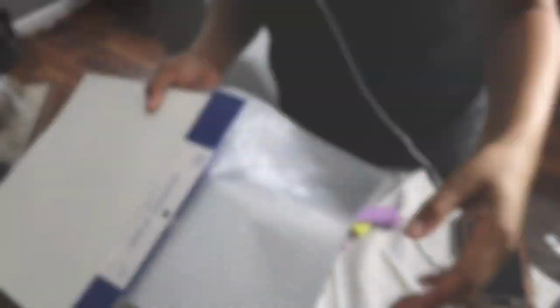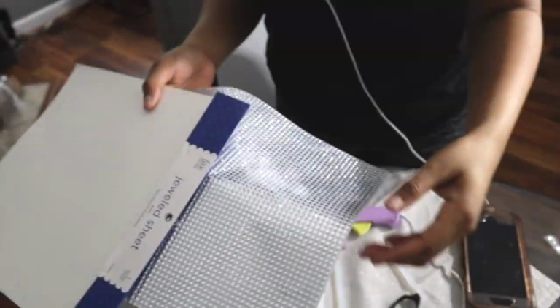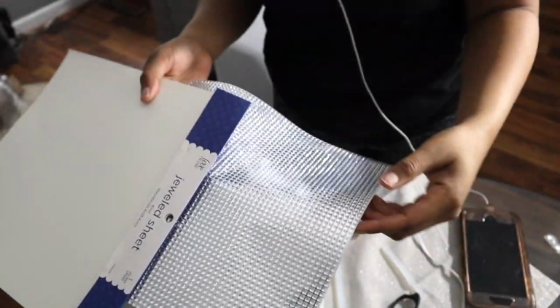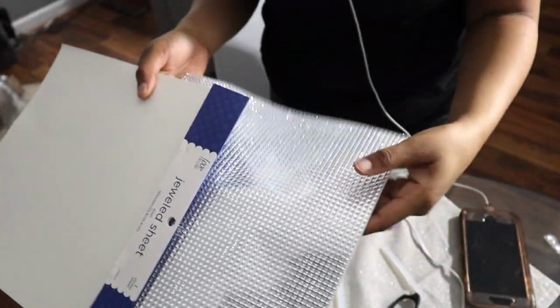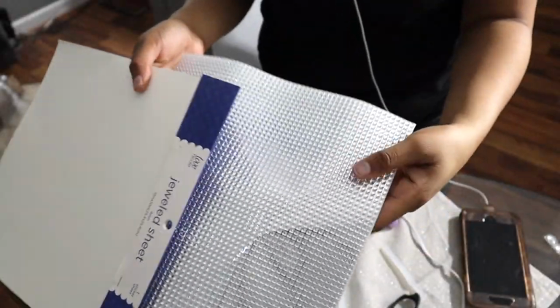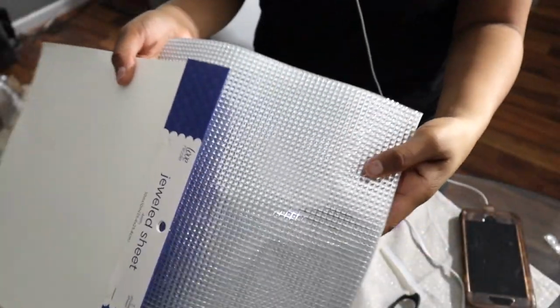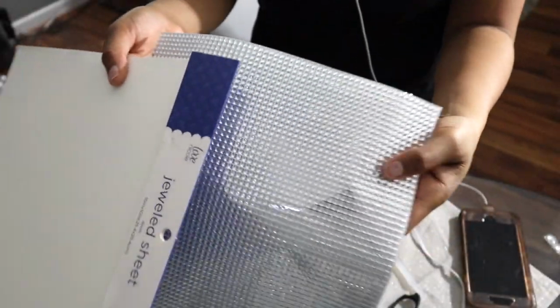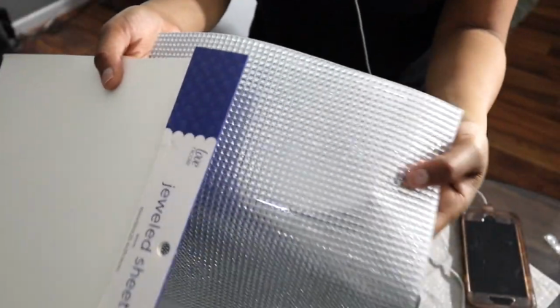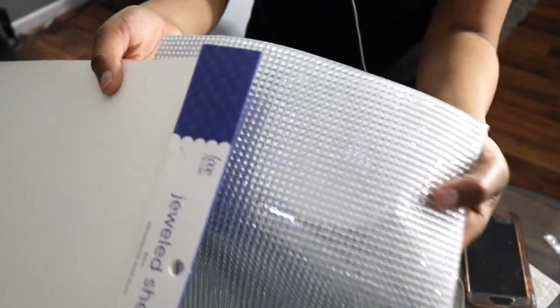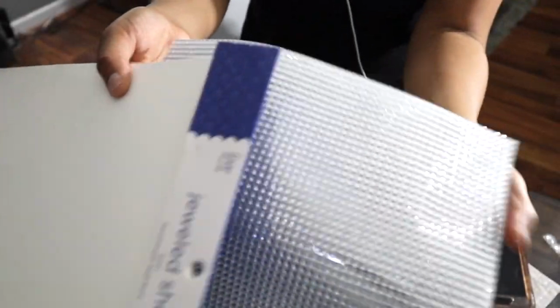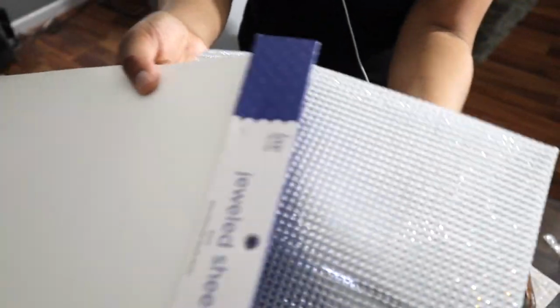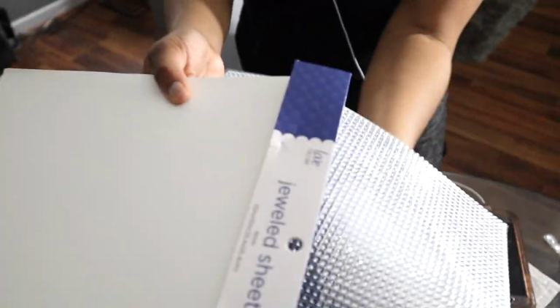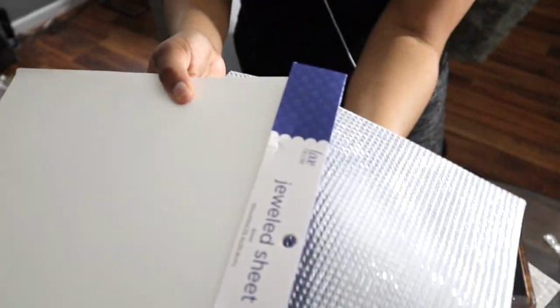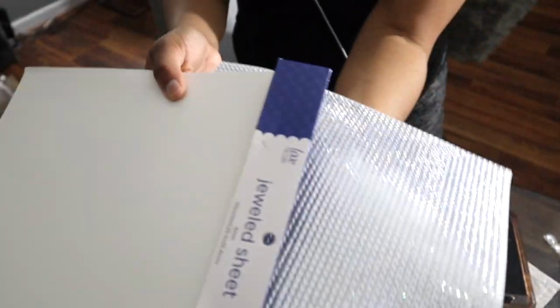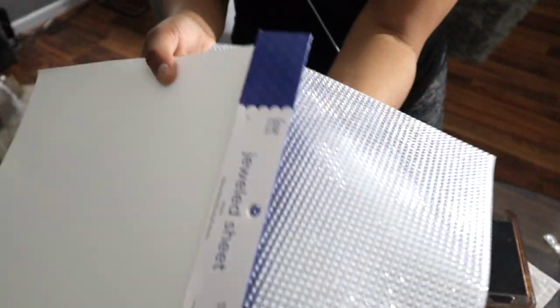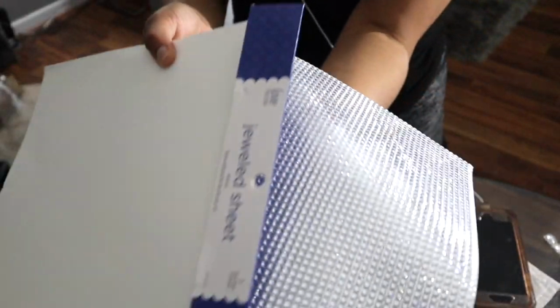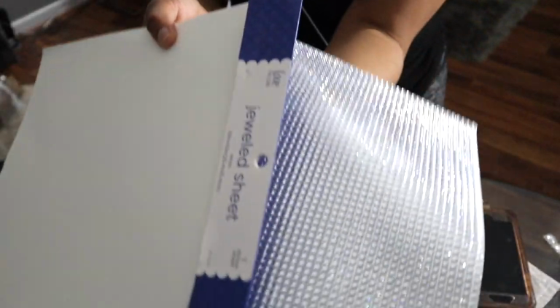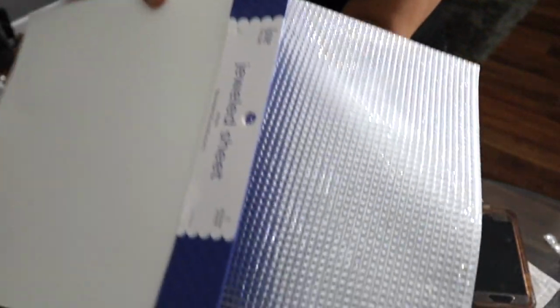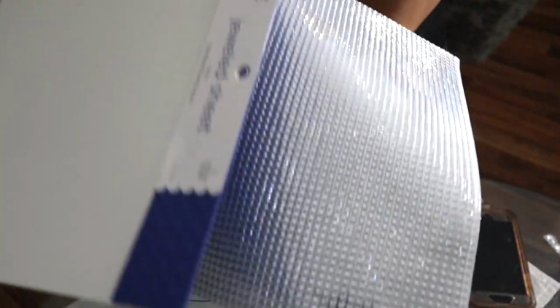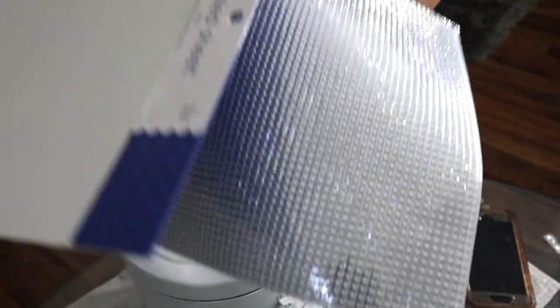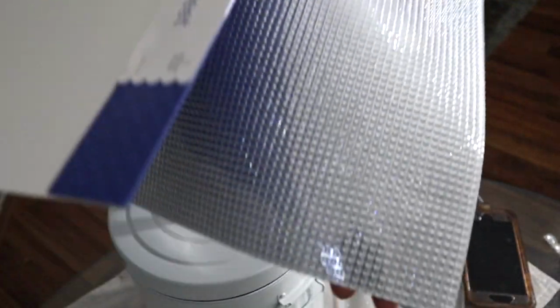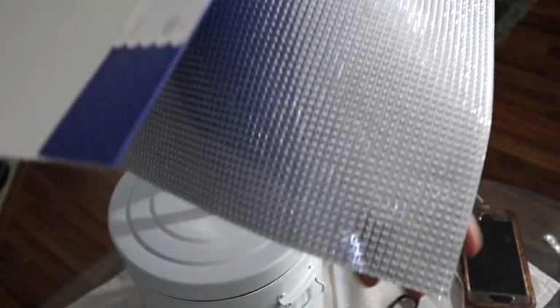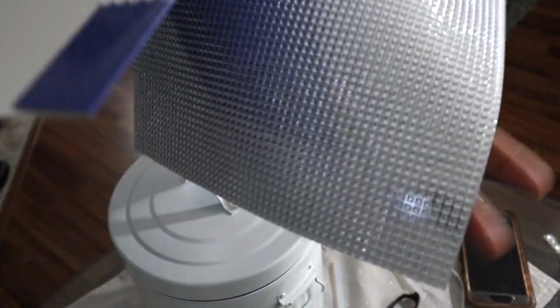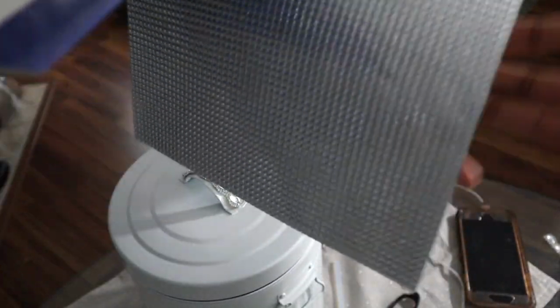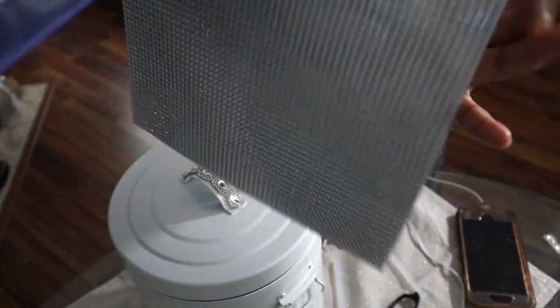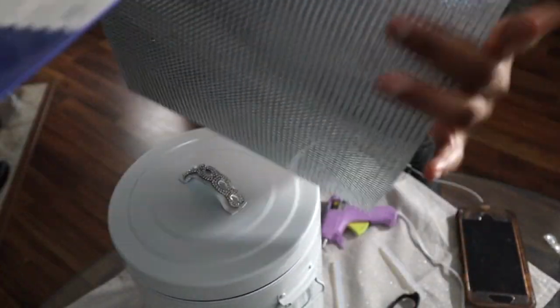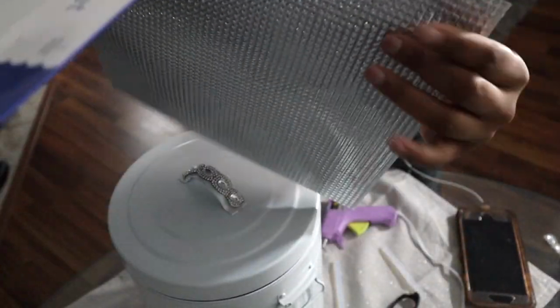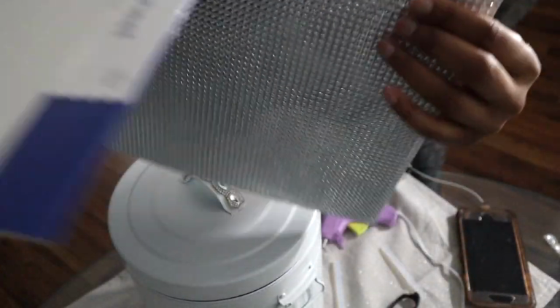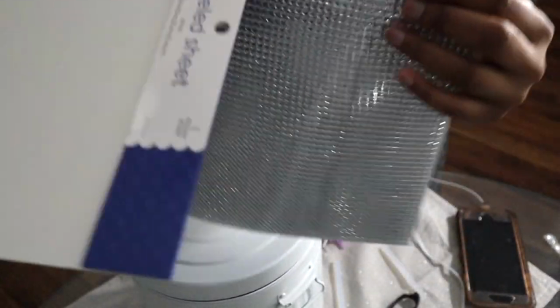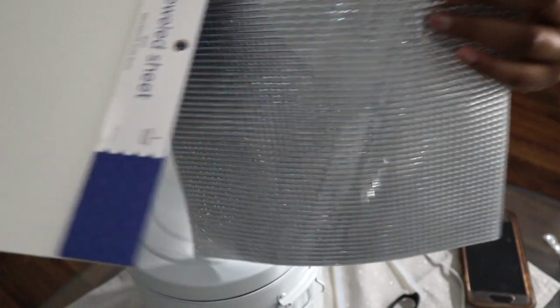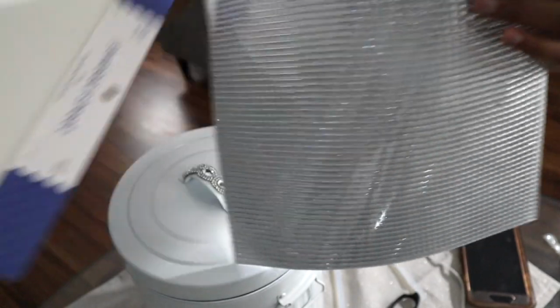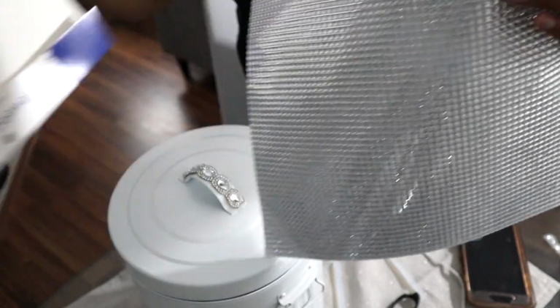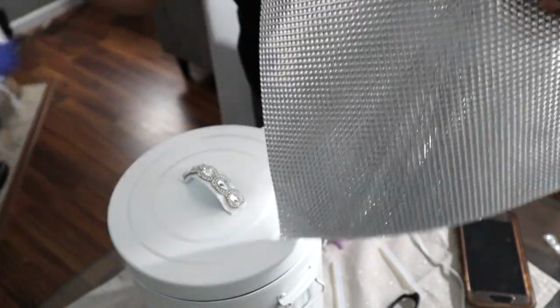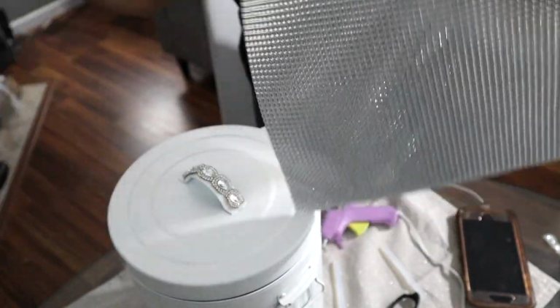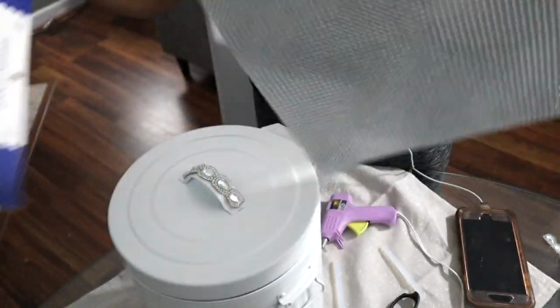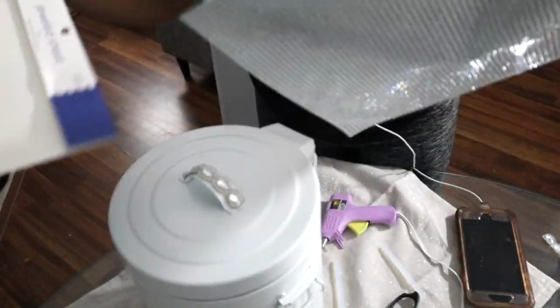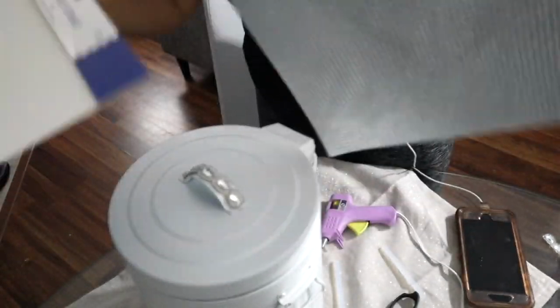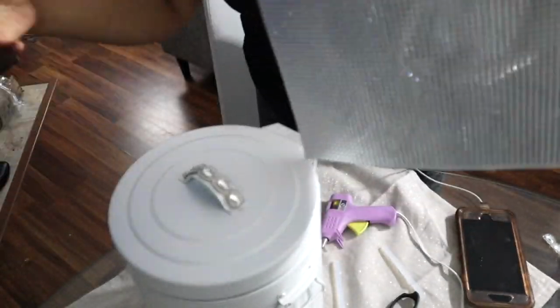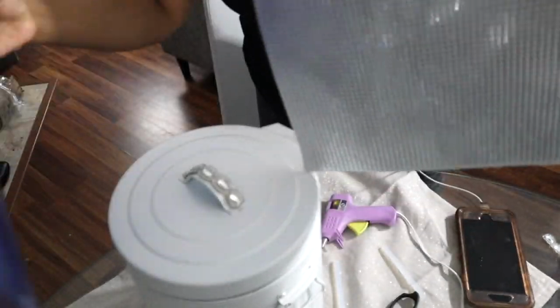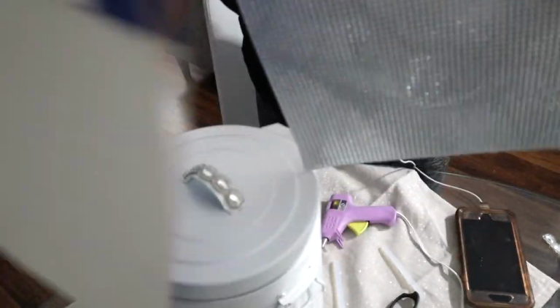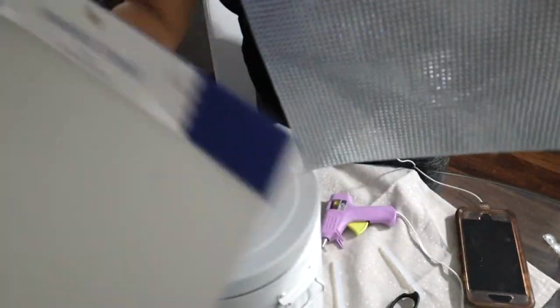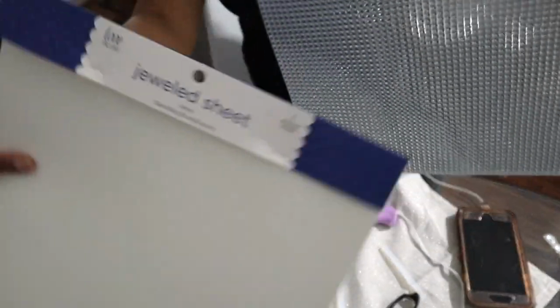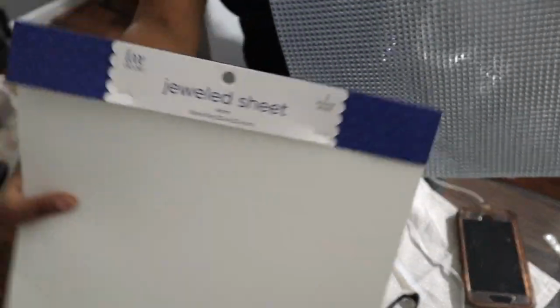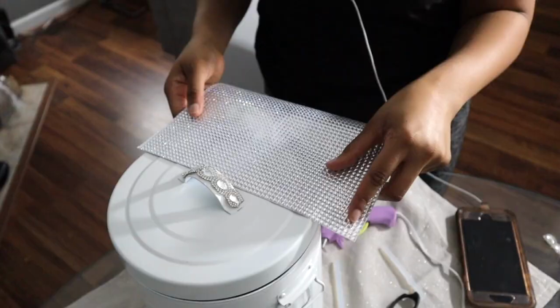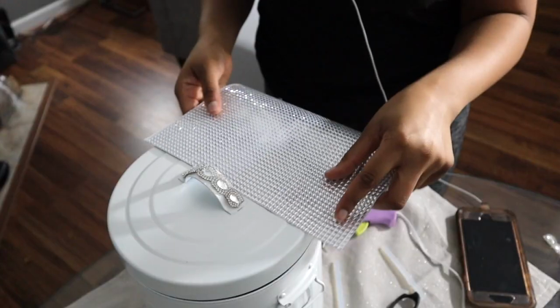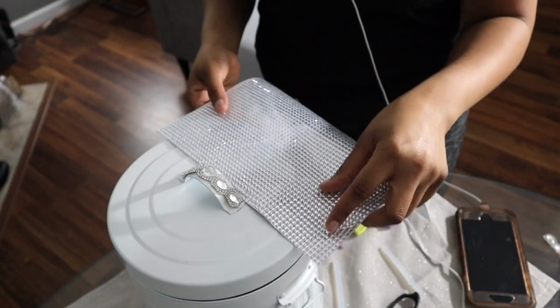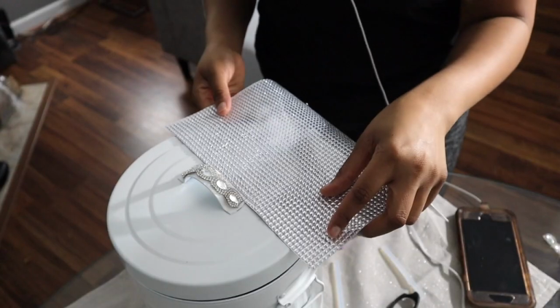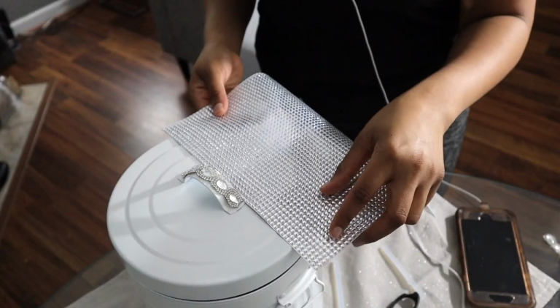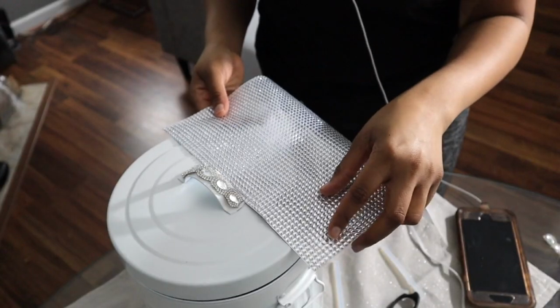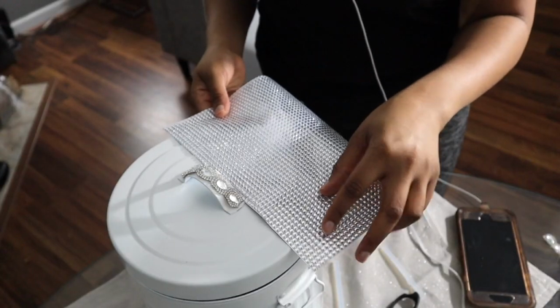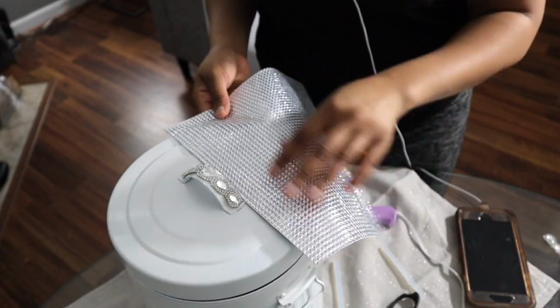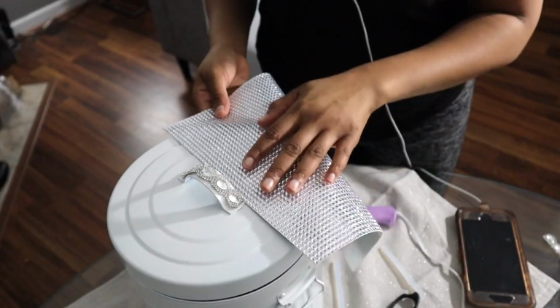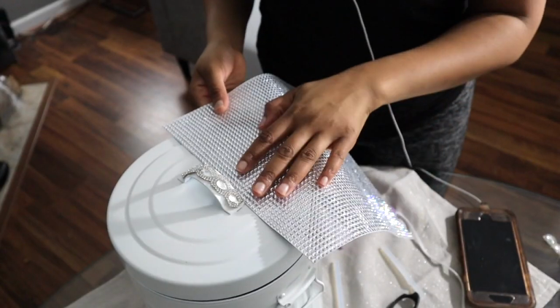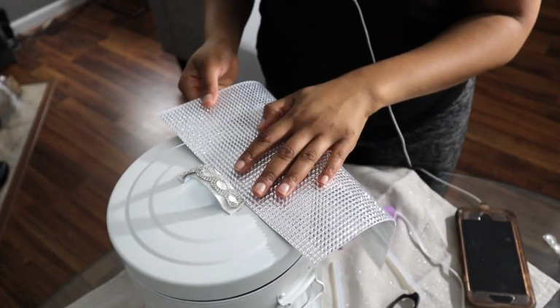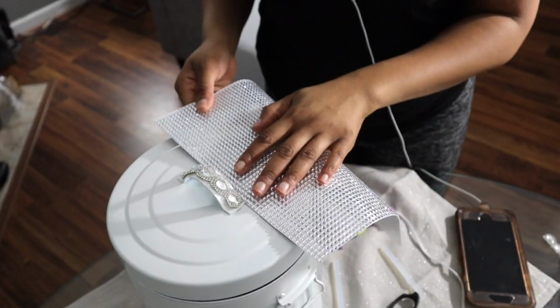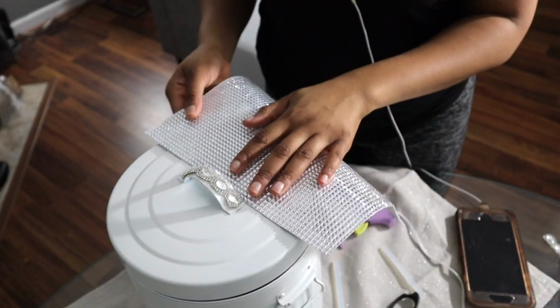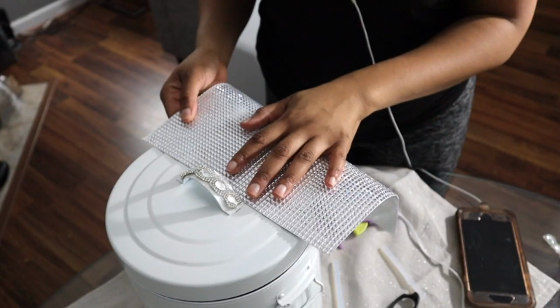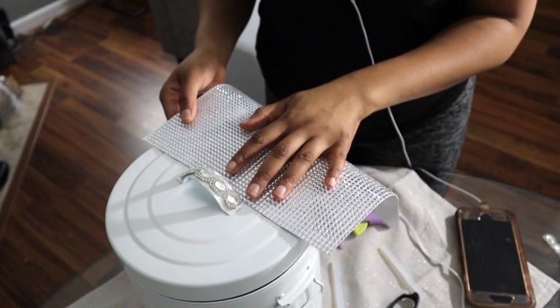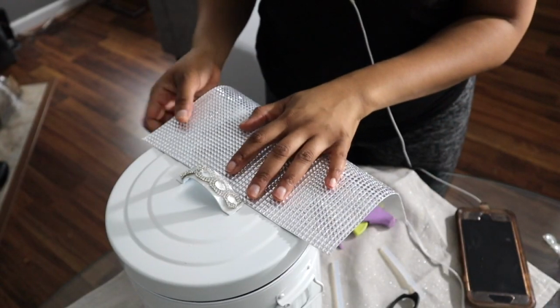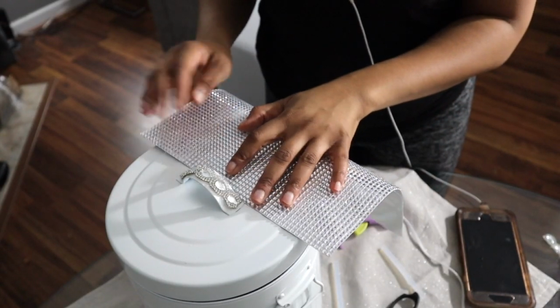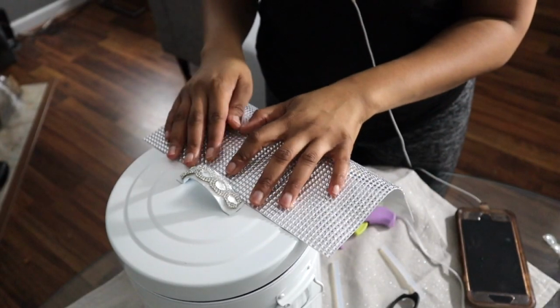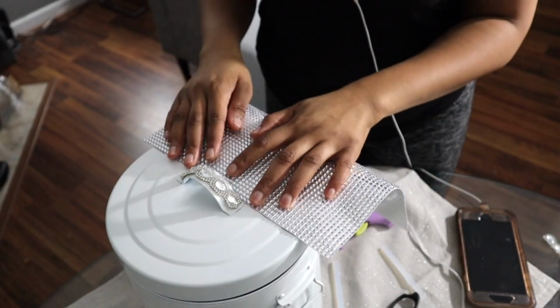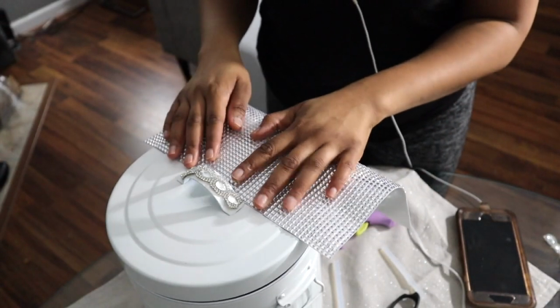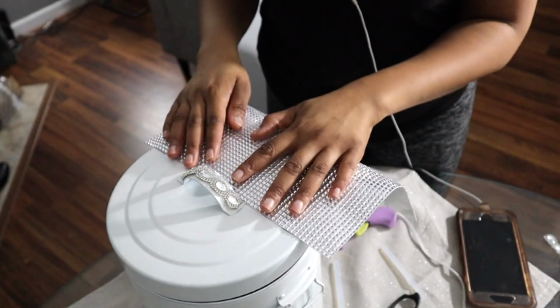I got this bling sheet from AC Moore and it's just so super blingy — it's exactly what I want for my bathroom.